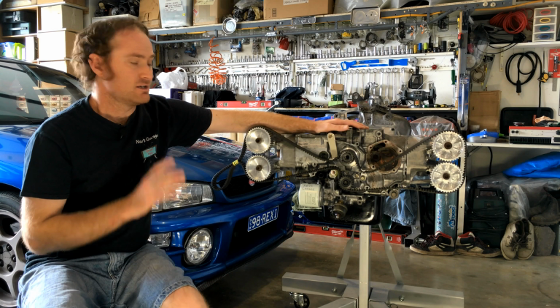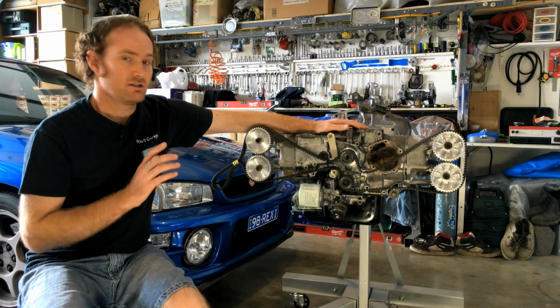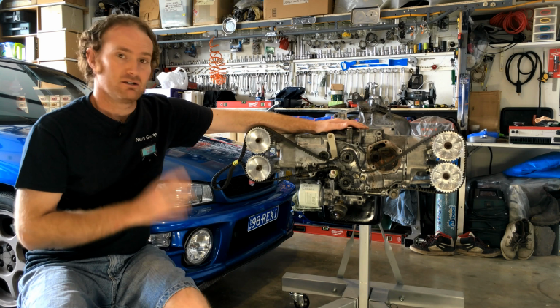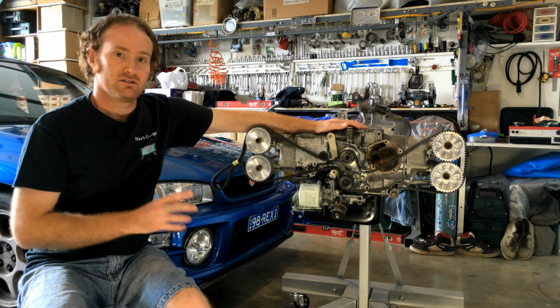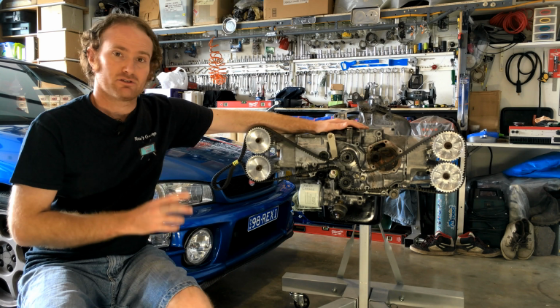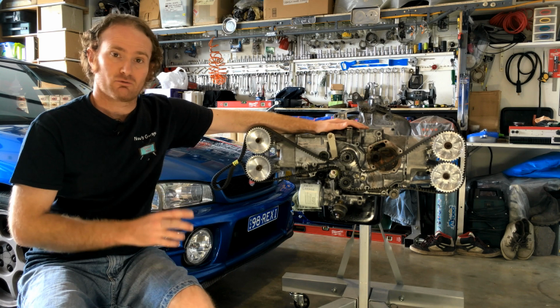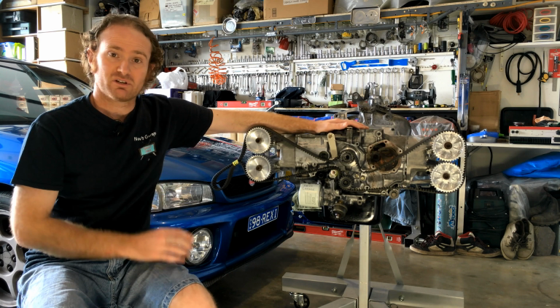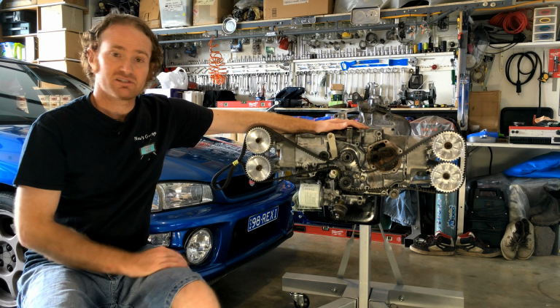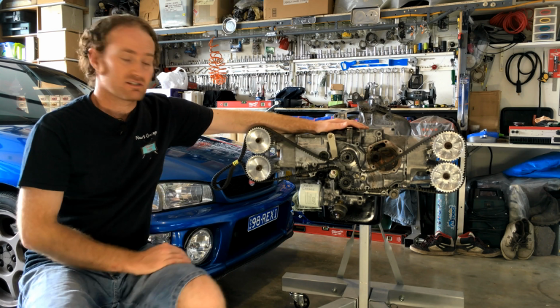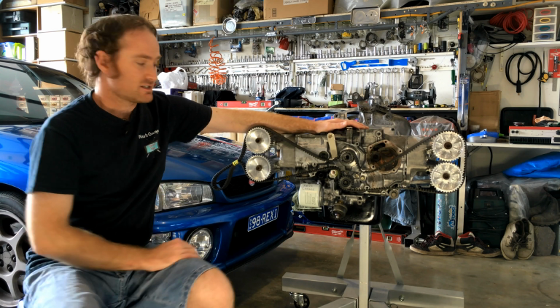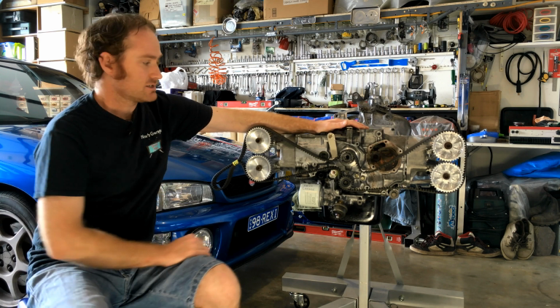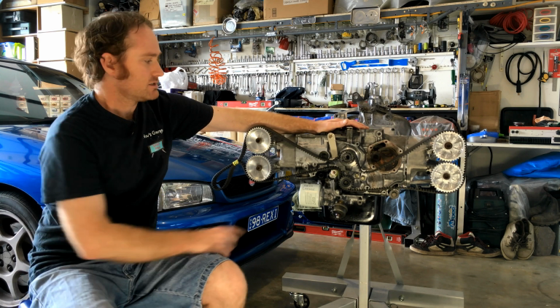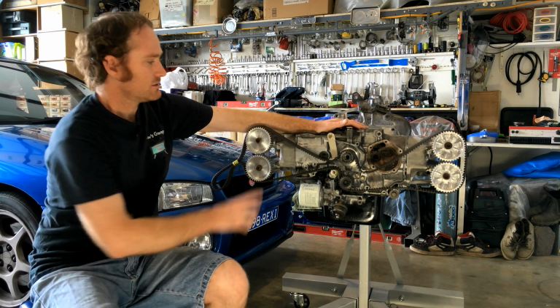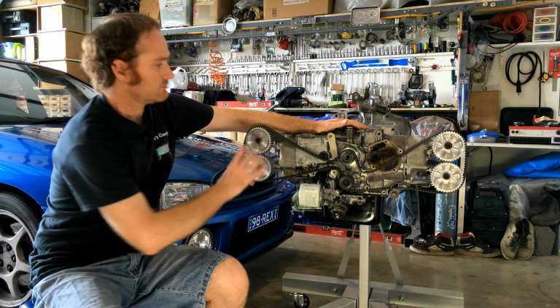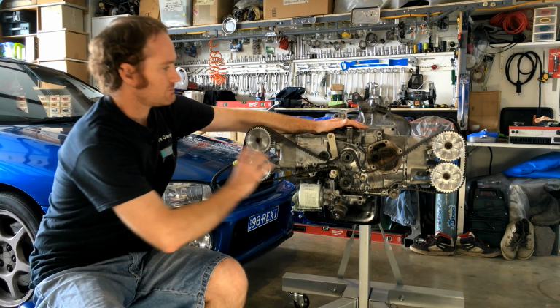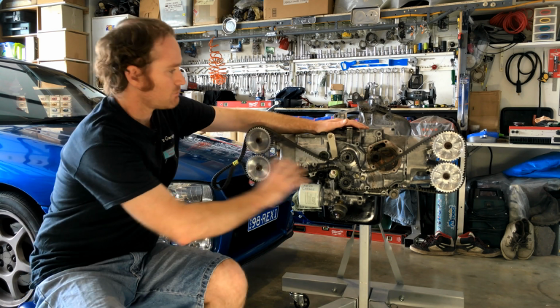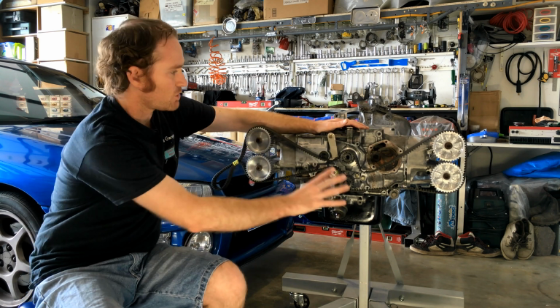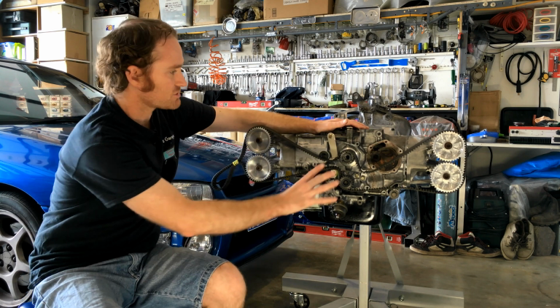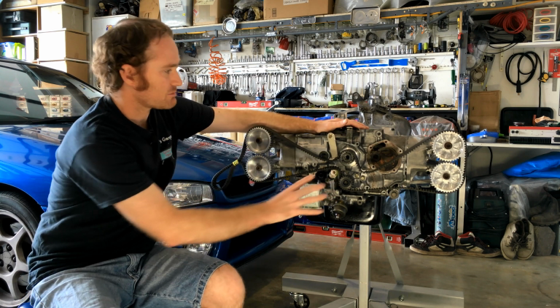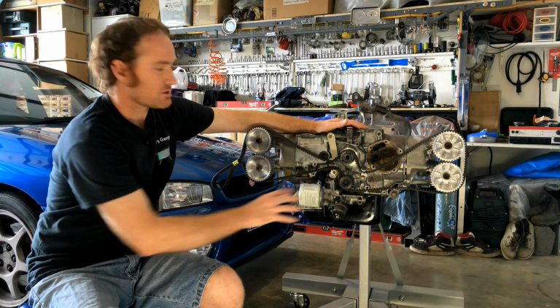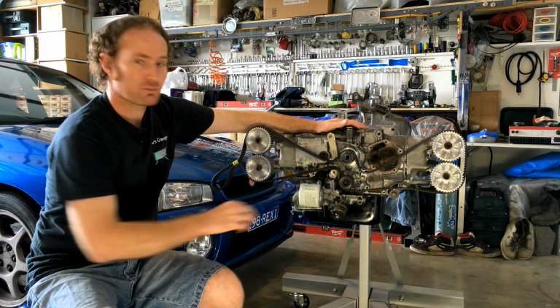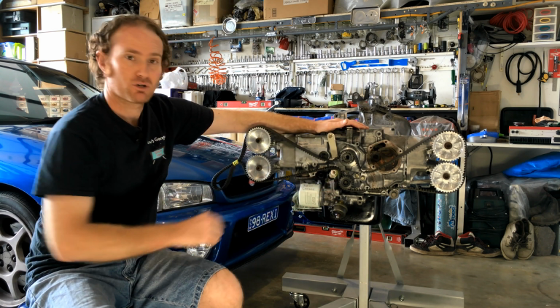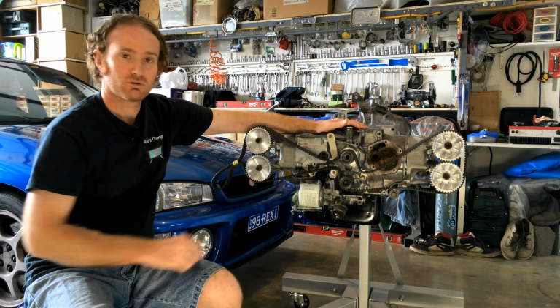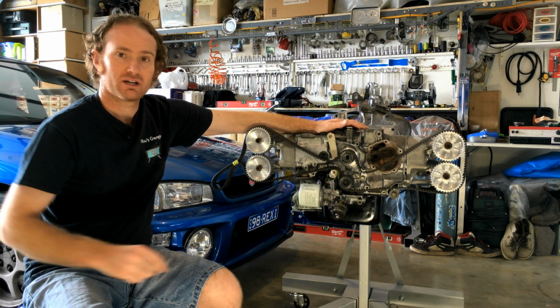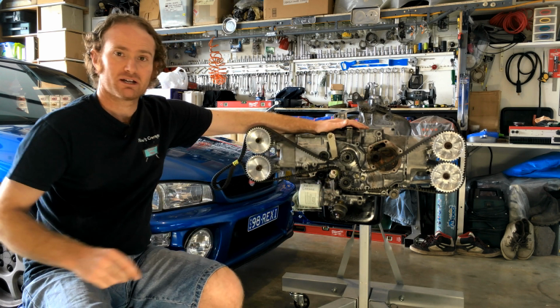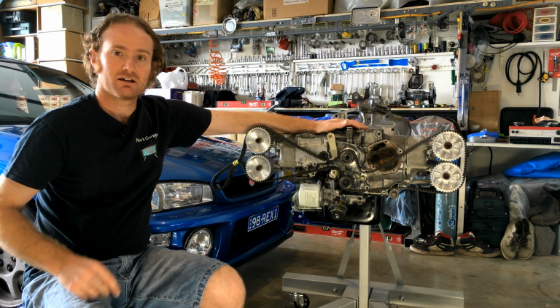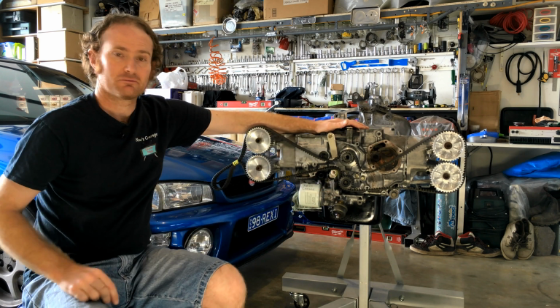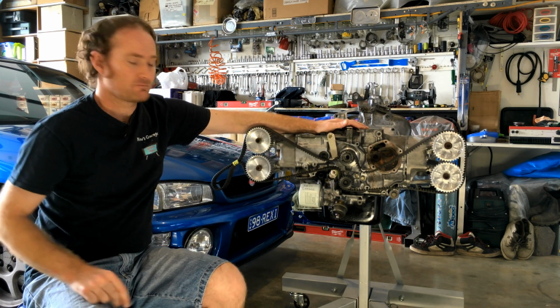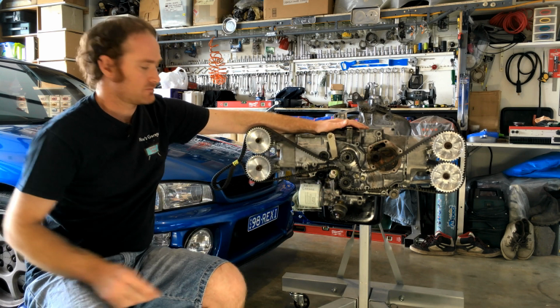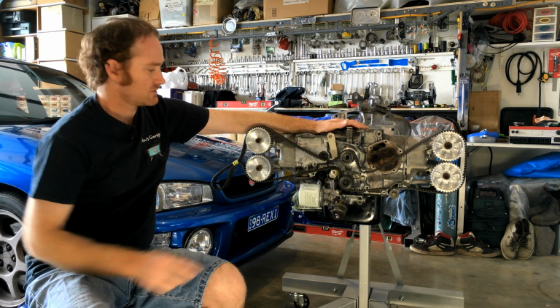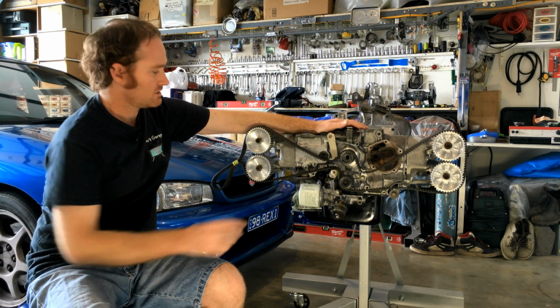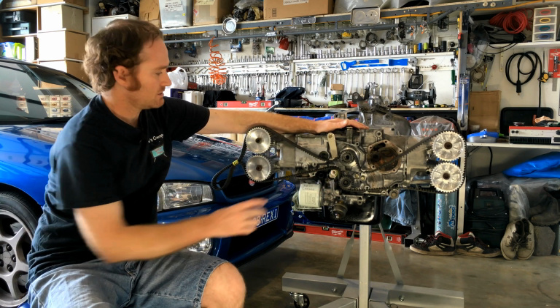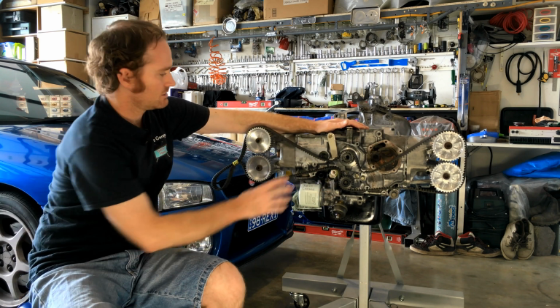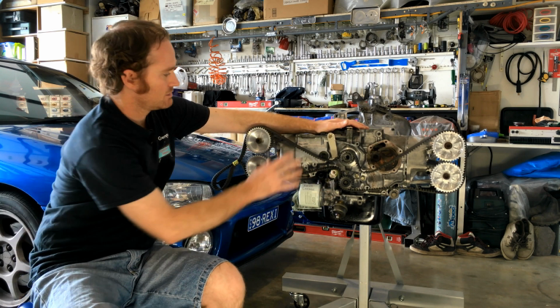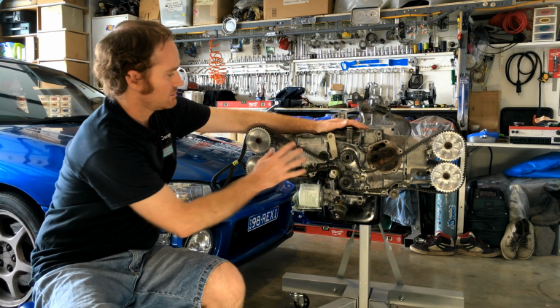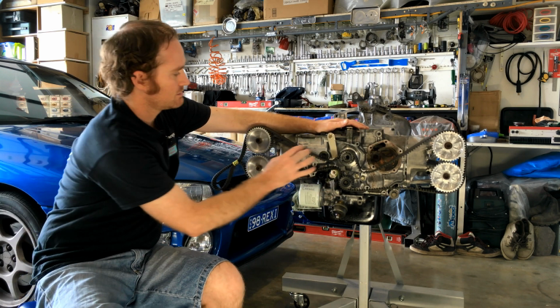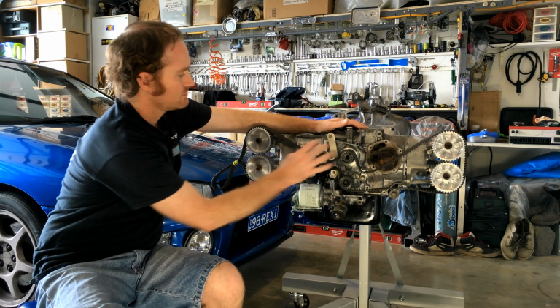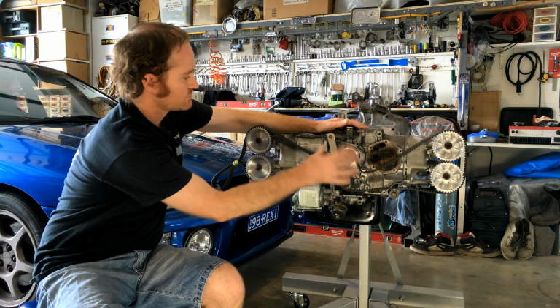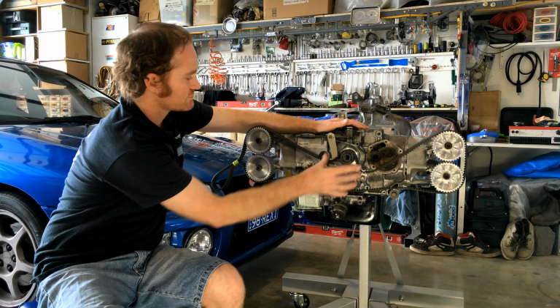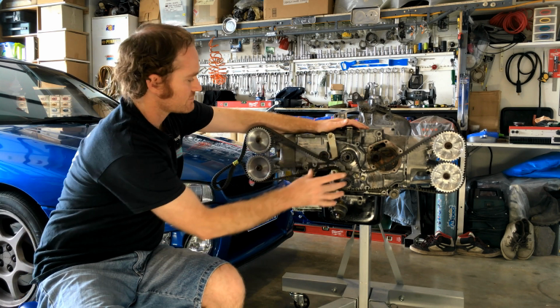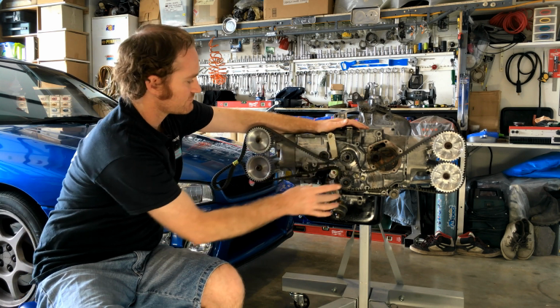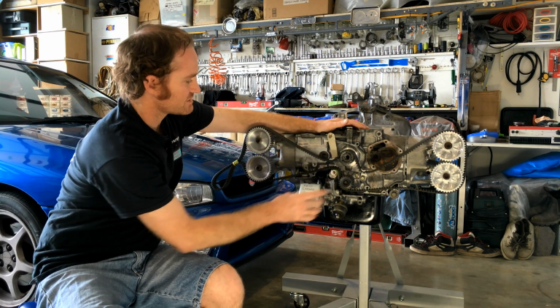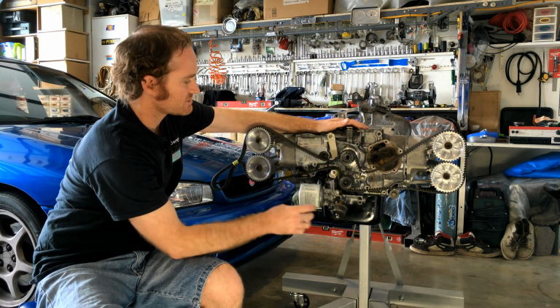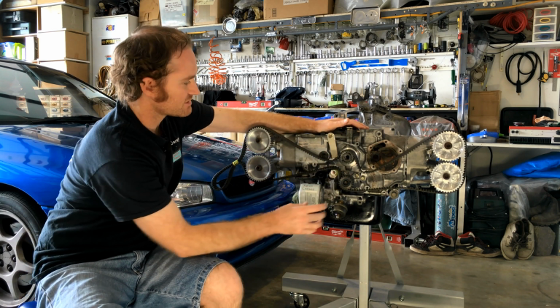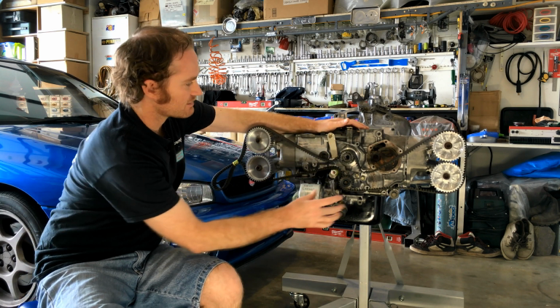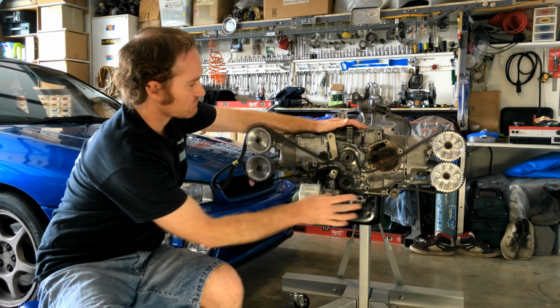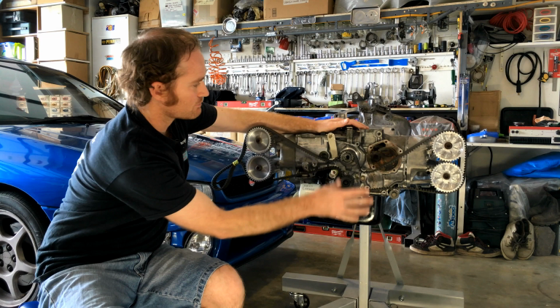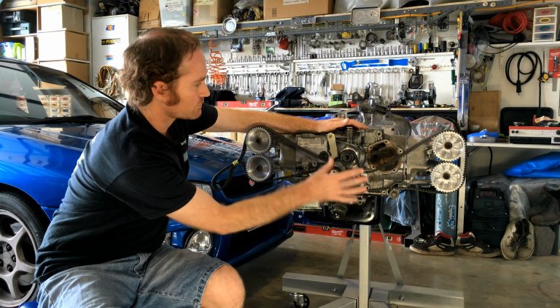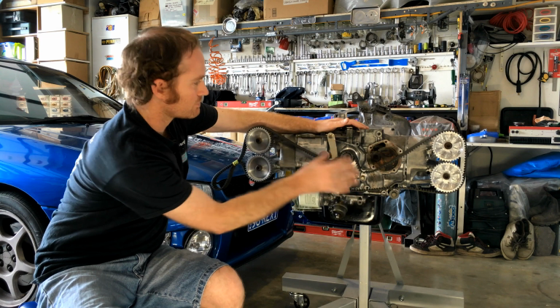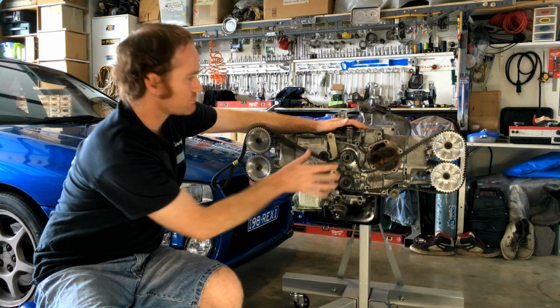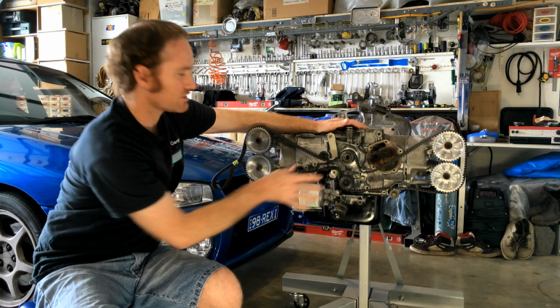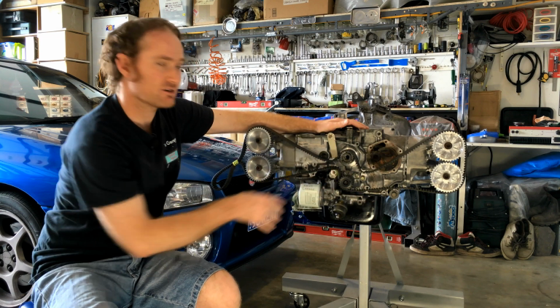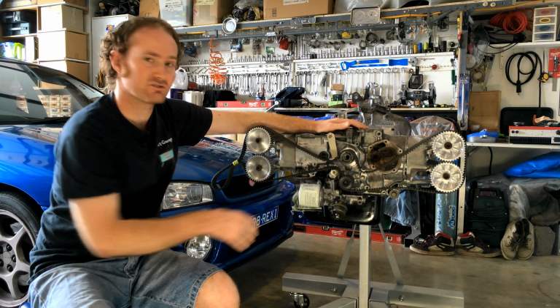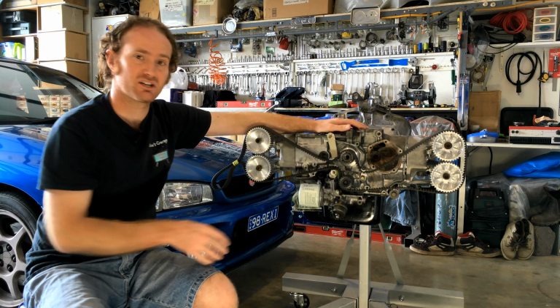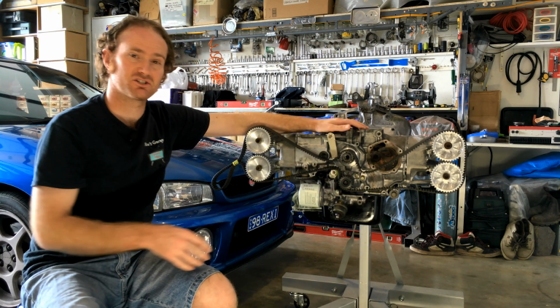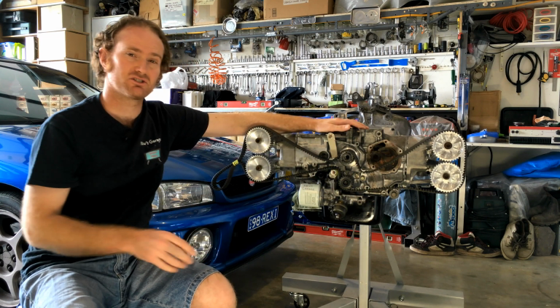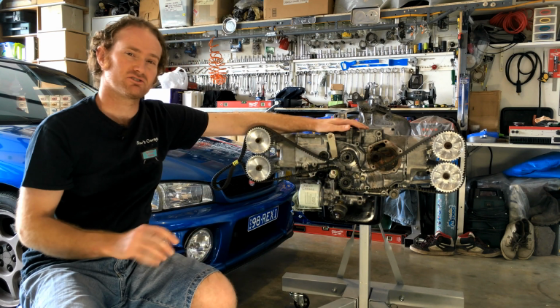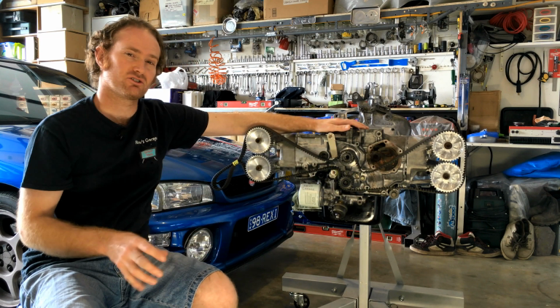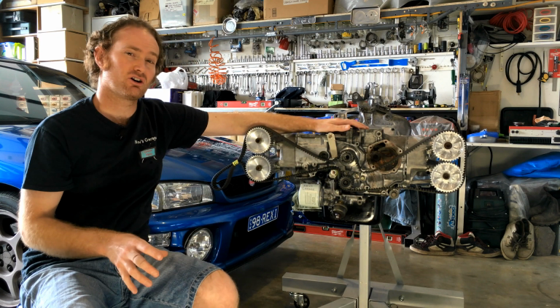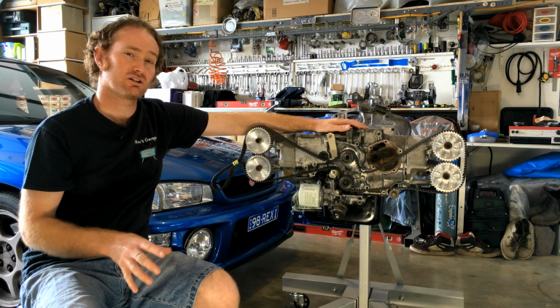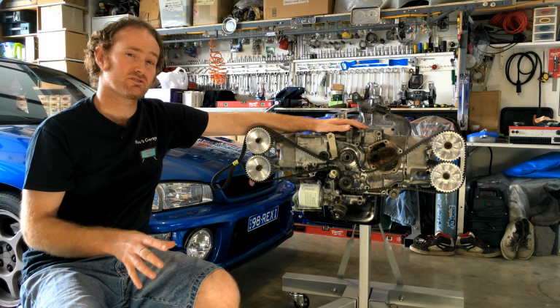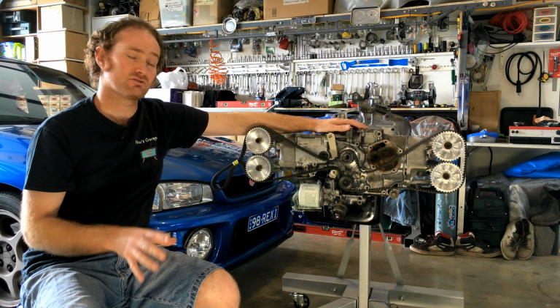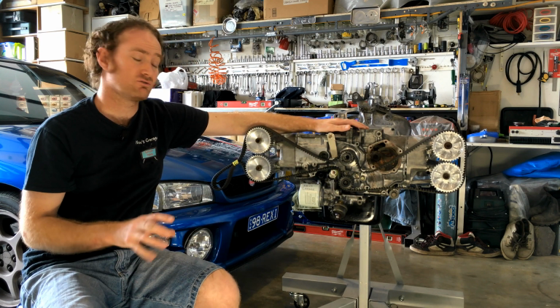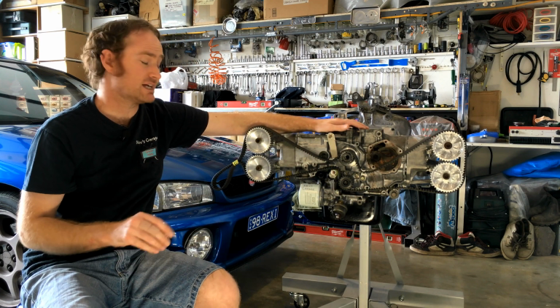So recently we mocked up our belt layout, just investigating where we're going to put our tensioners and idlers and all that.